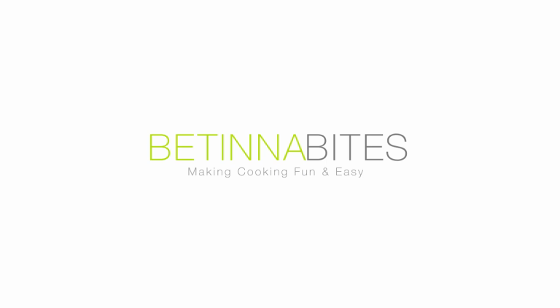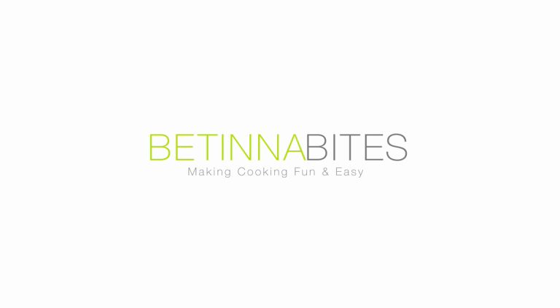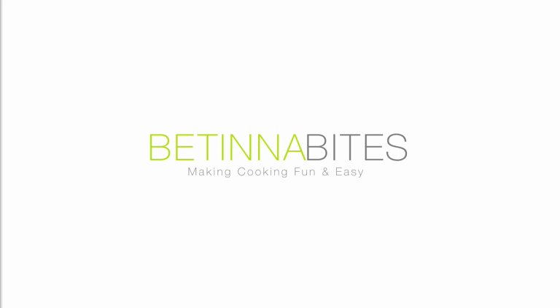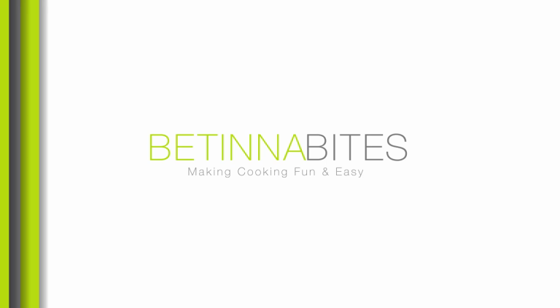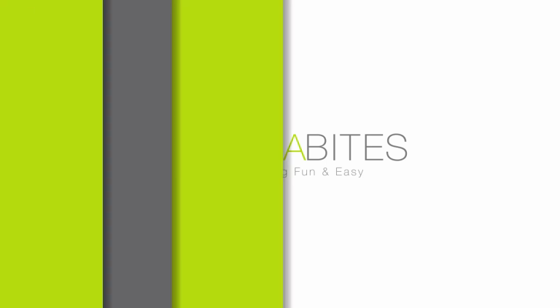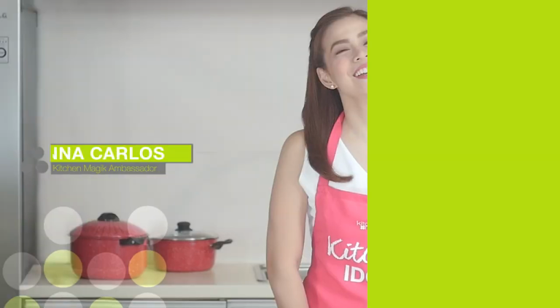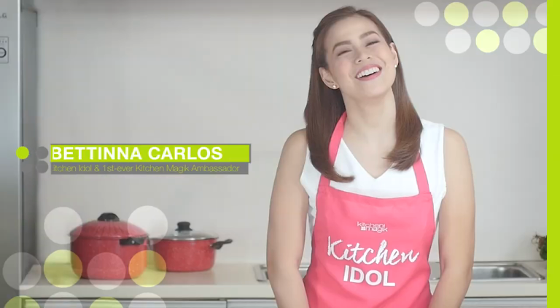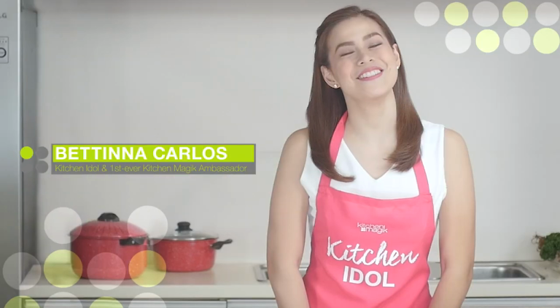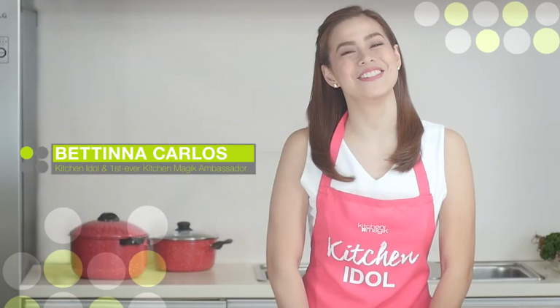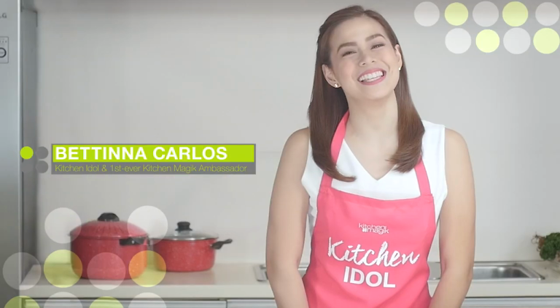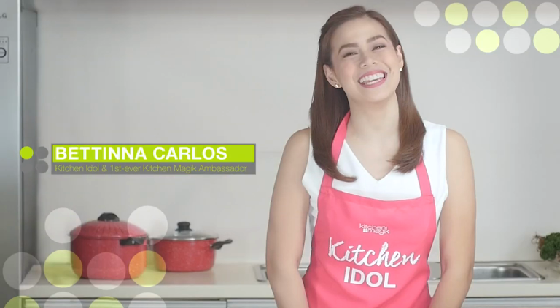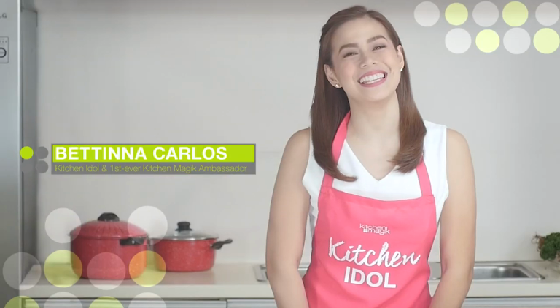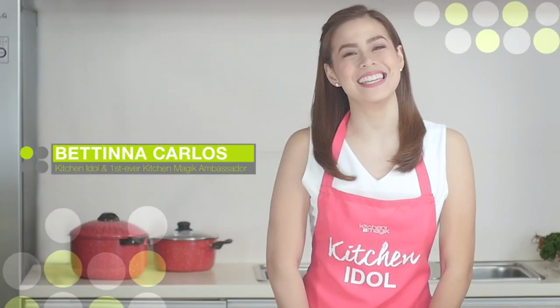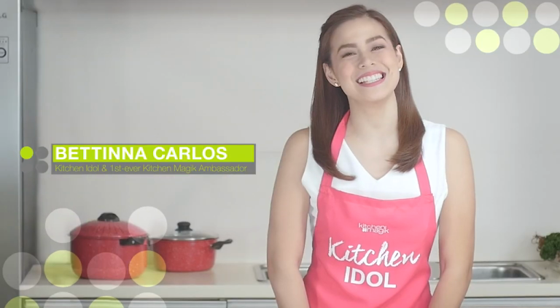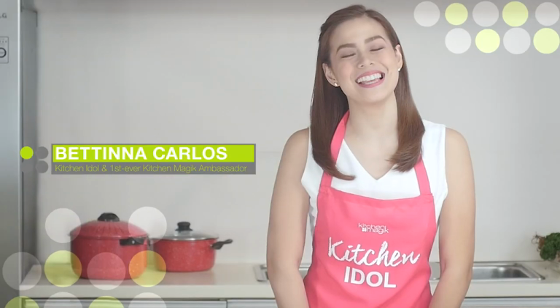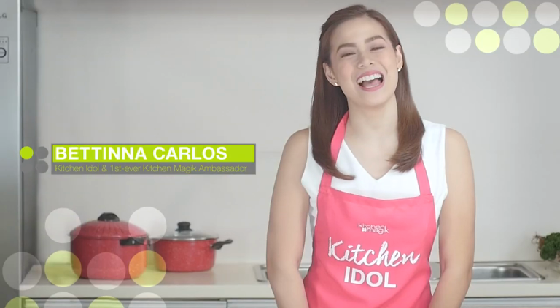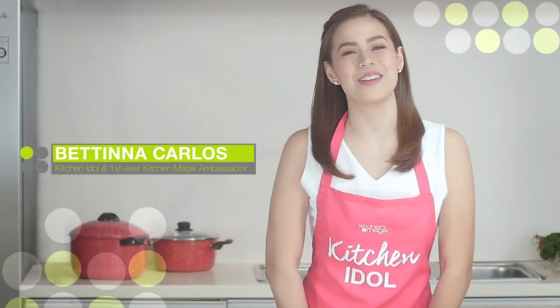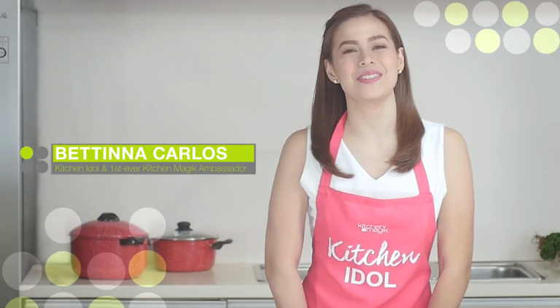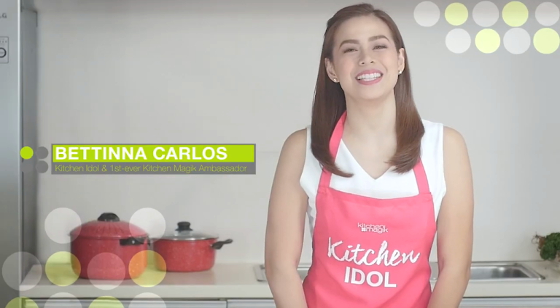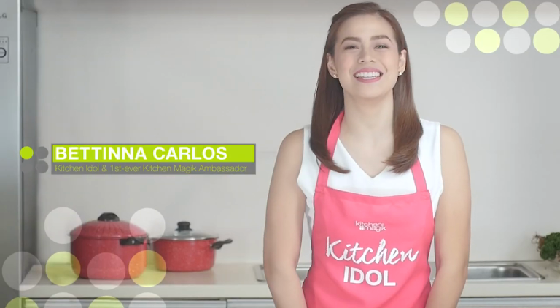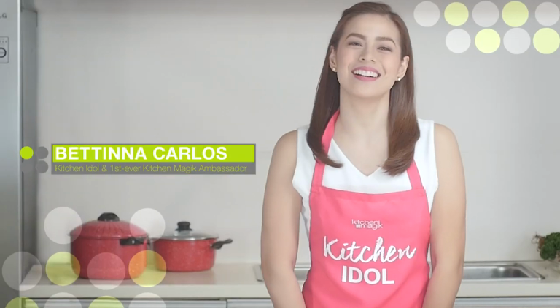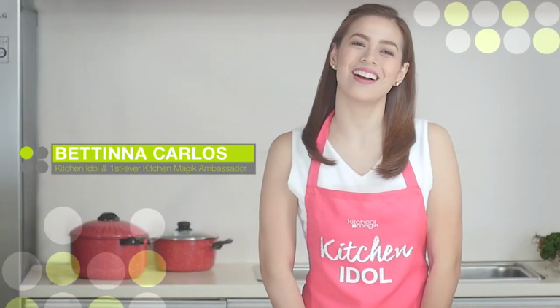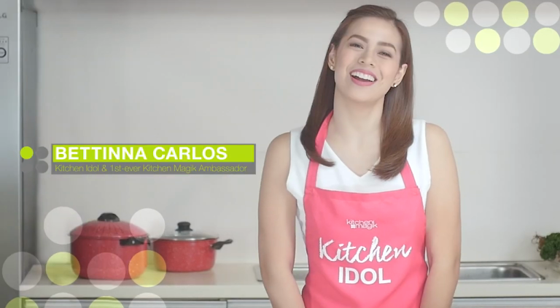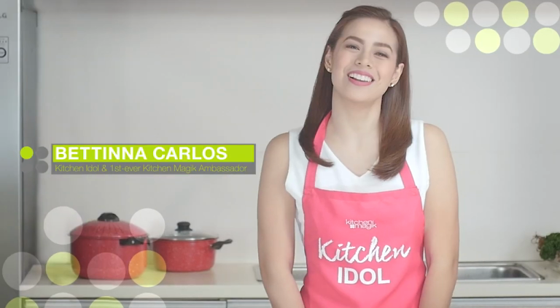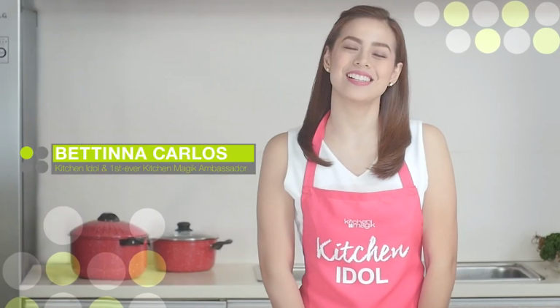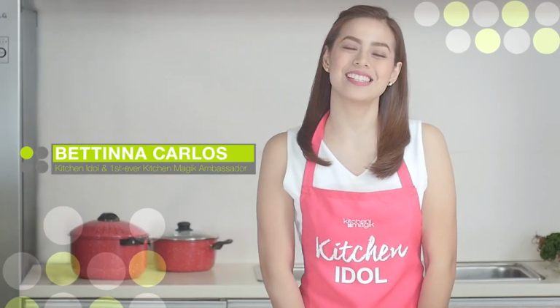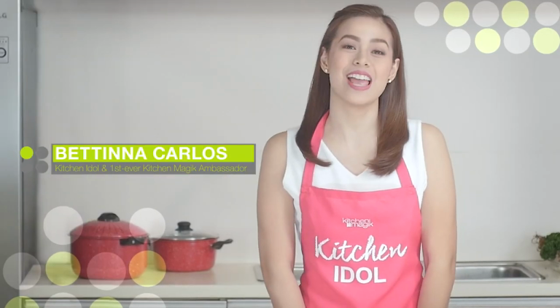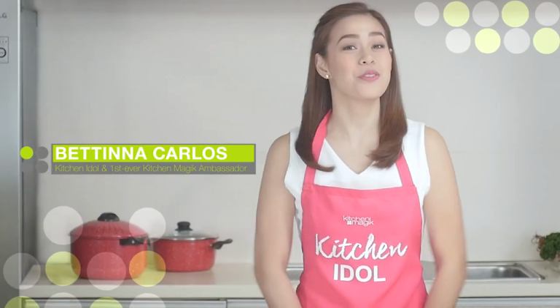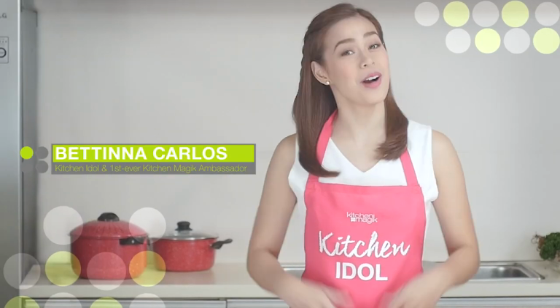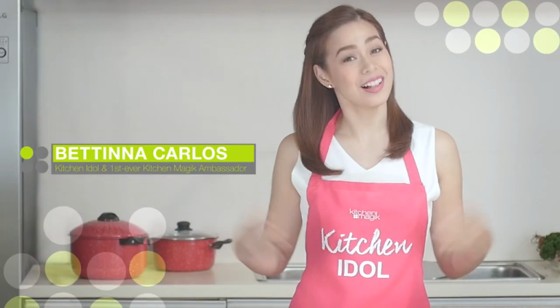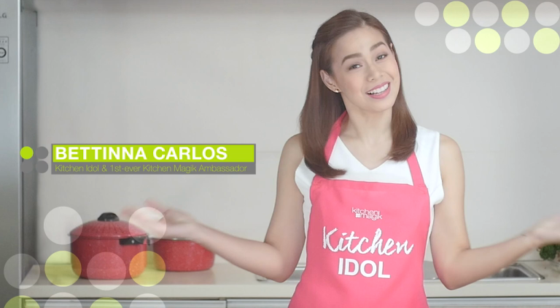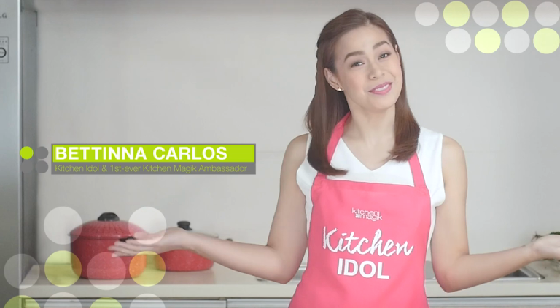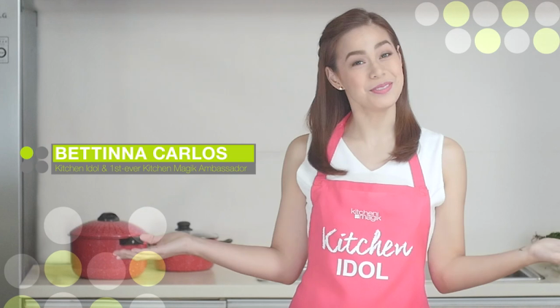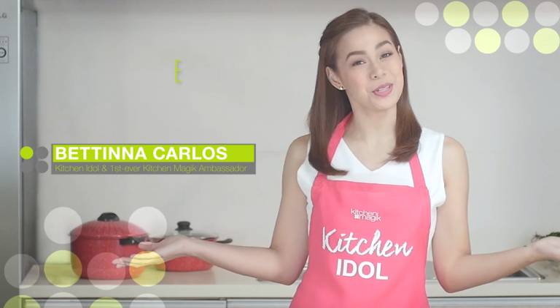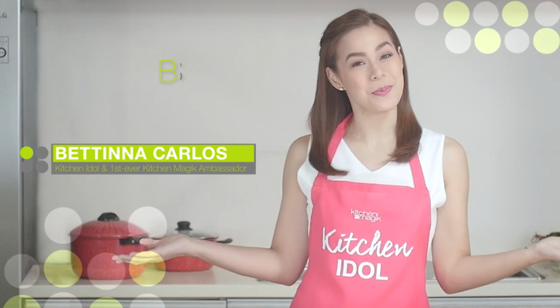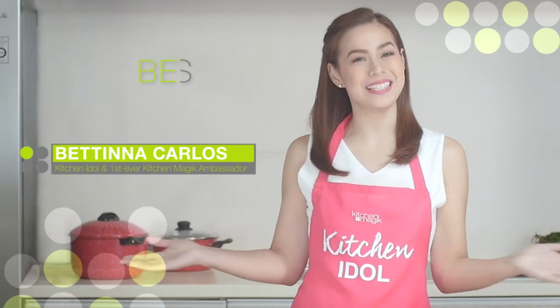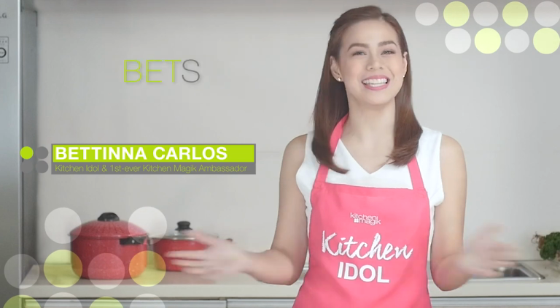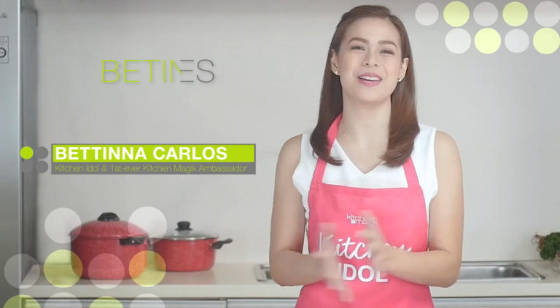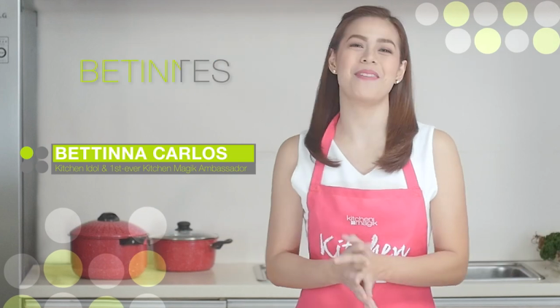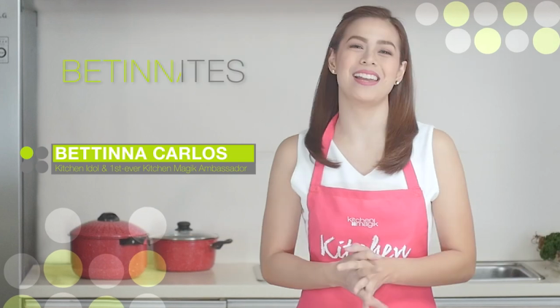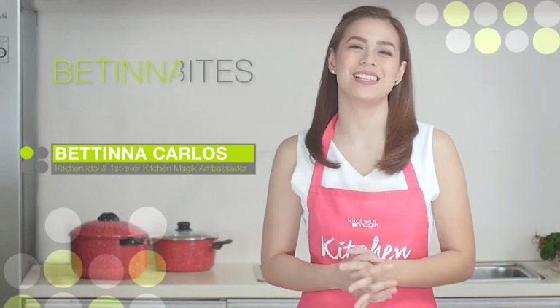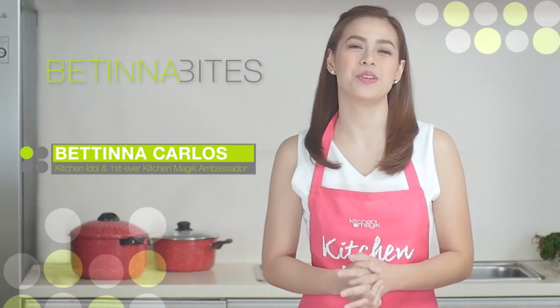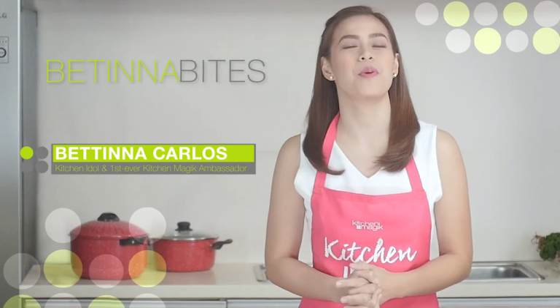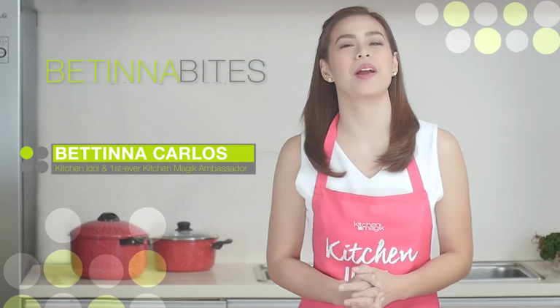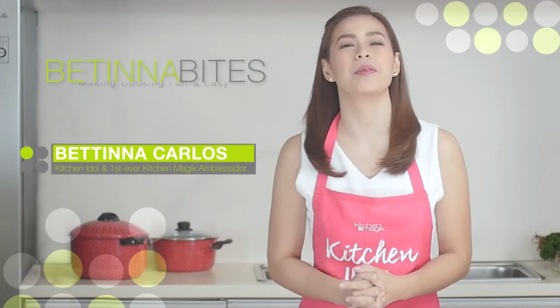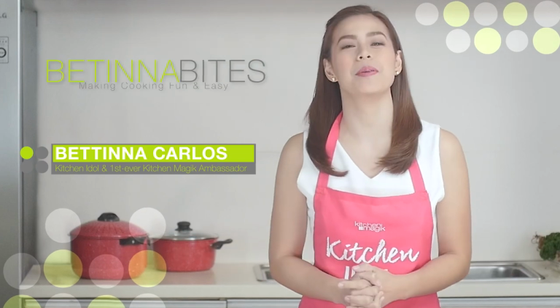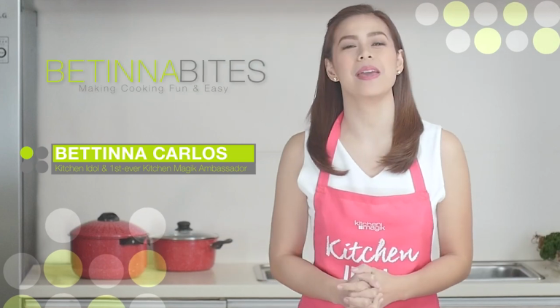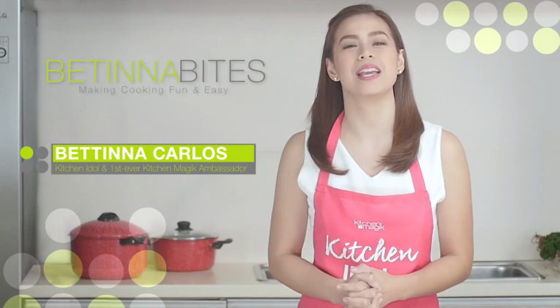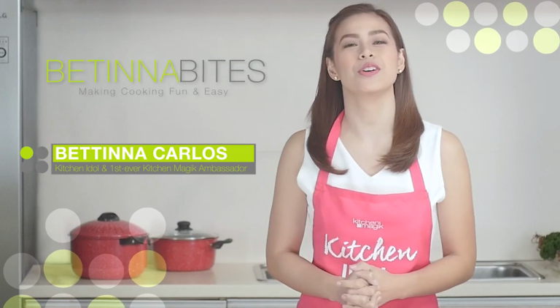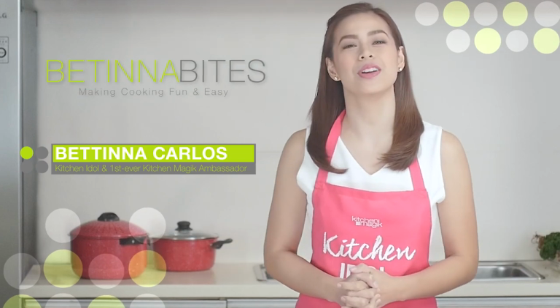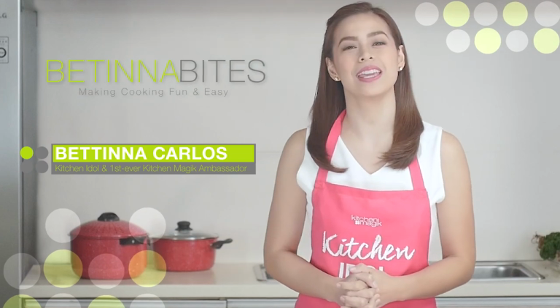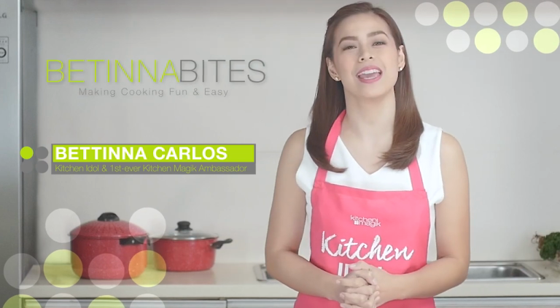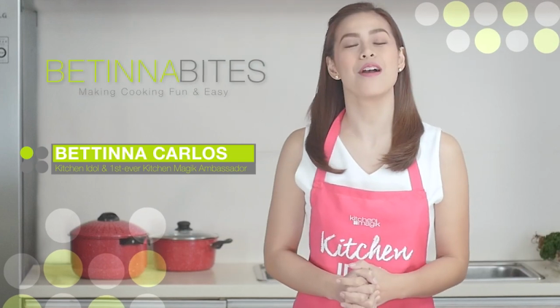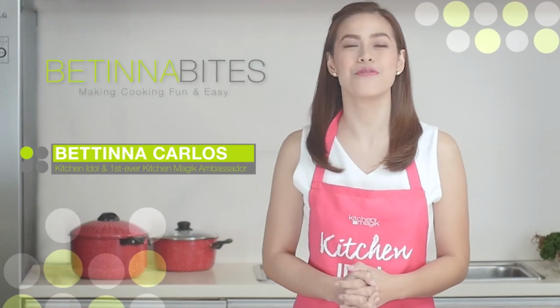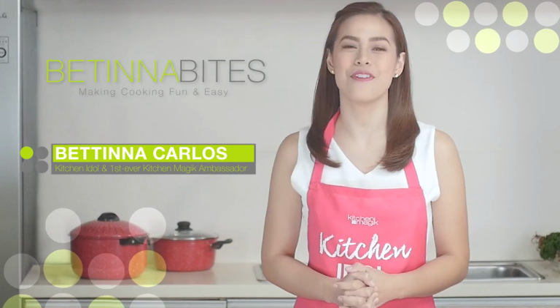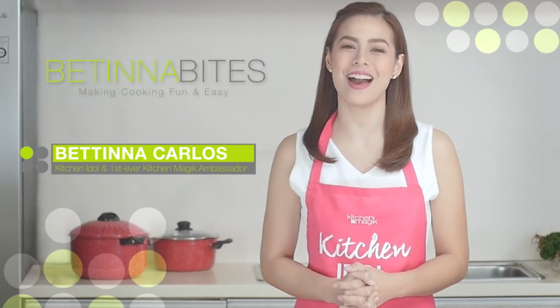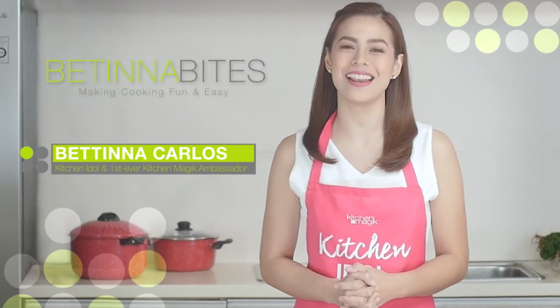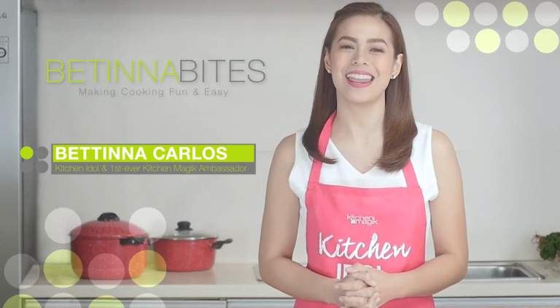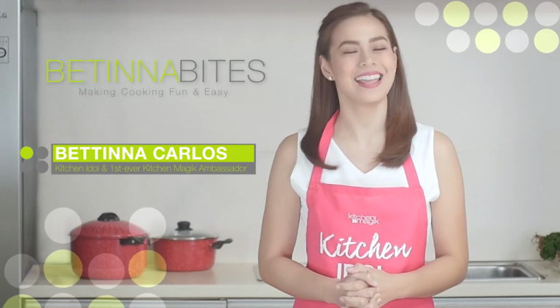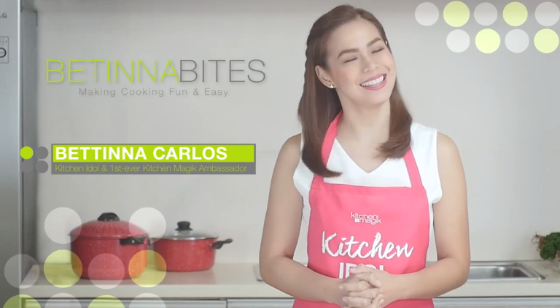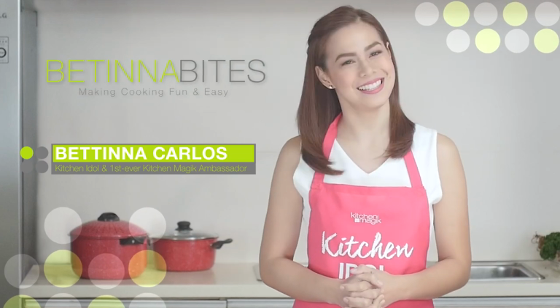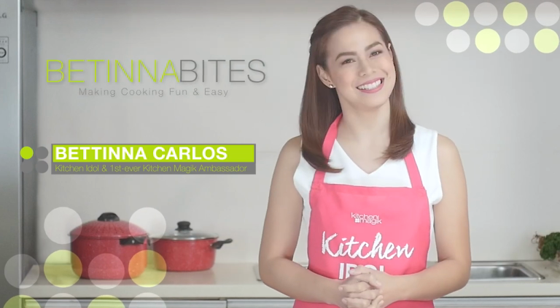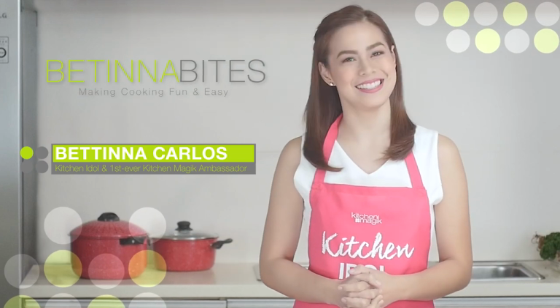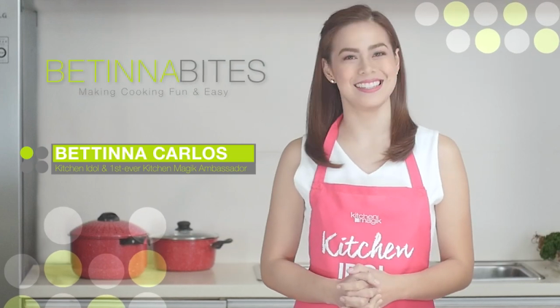Hello Avon Ladies! I'm Bettina Carlos and welcome to Bettina Bites where we make cooking fun and easy.